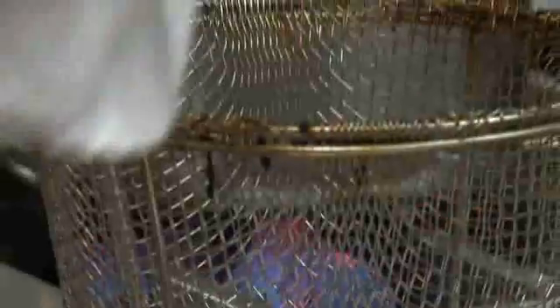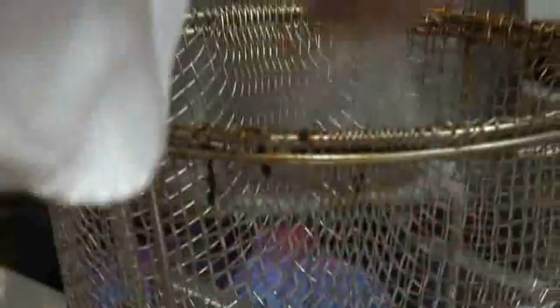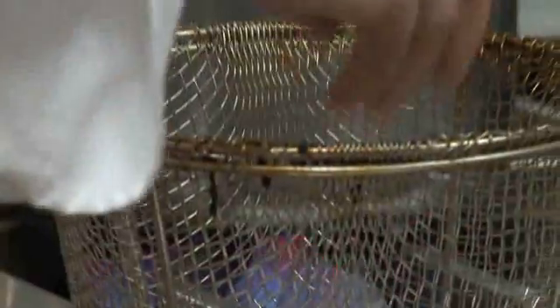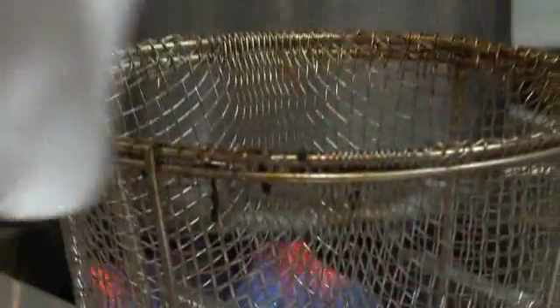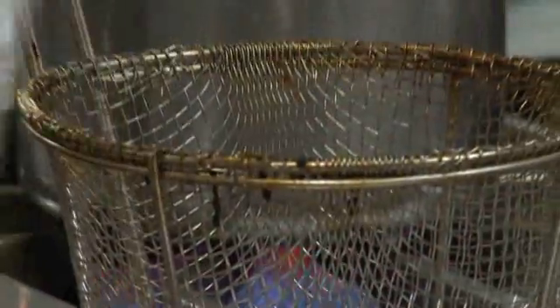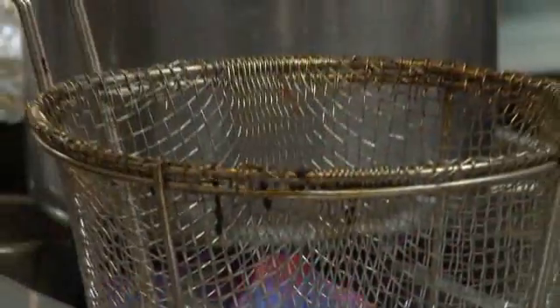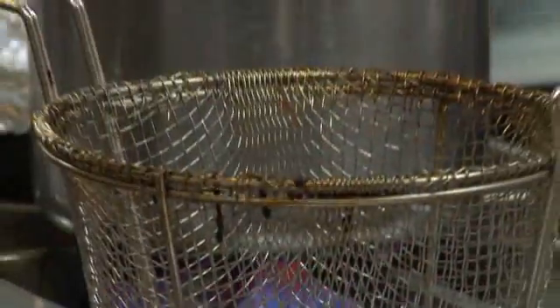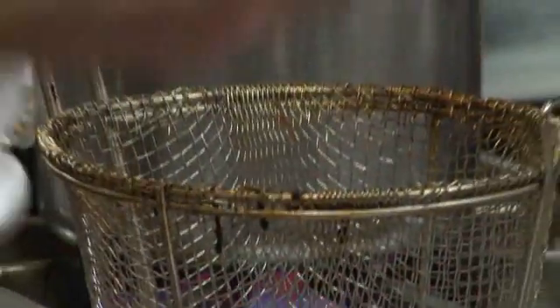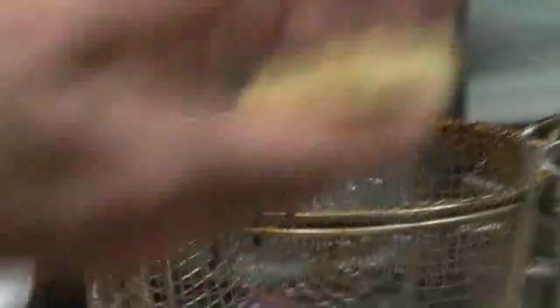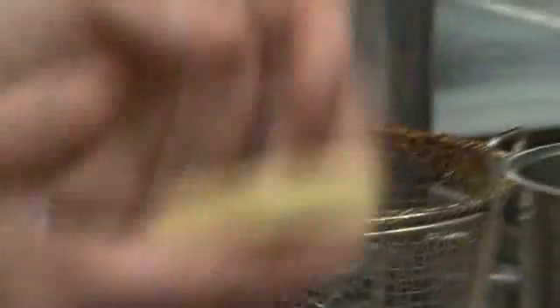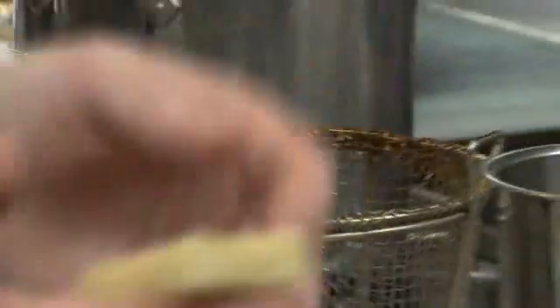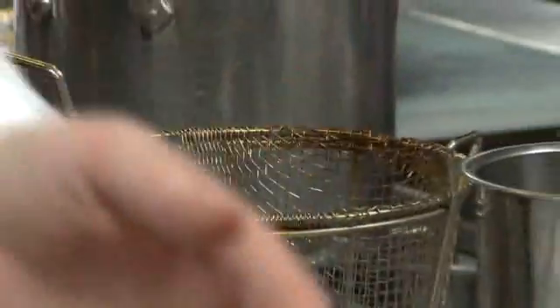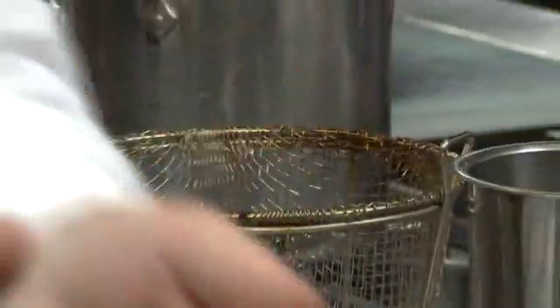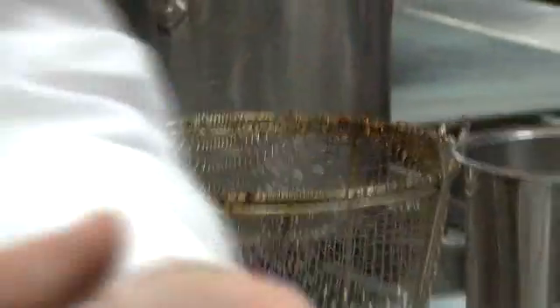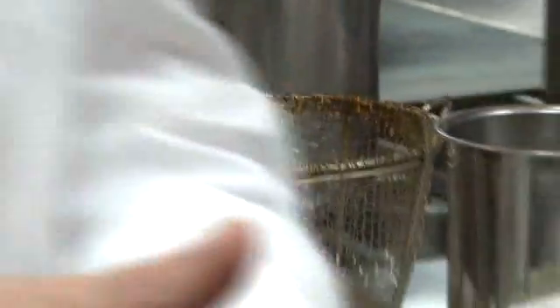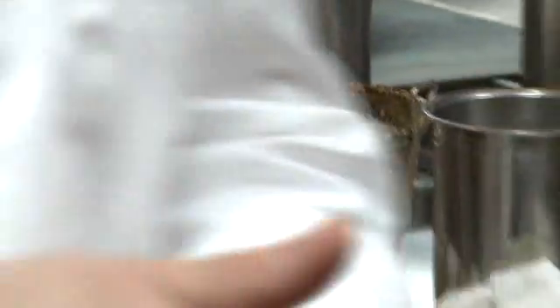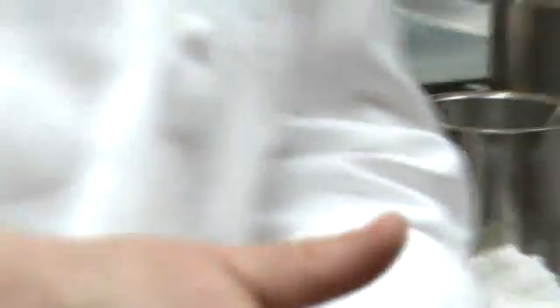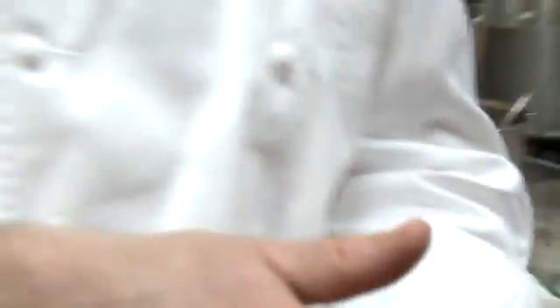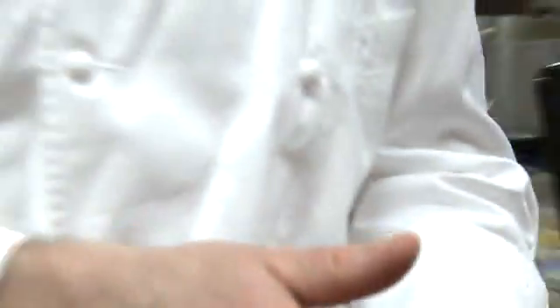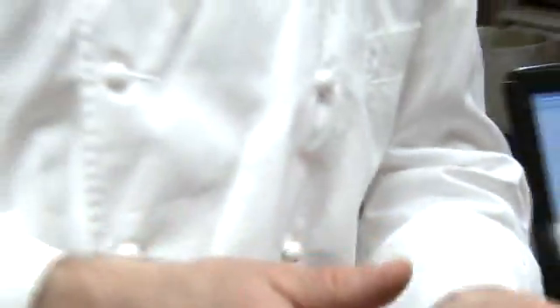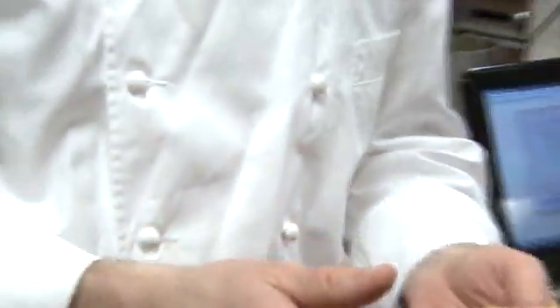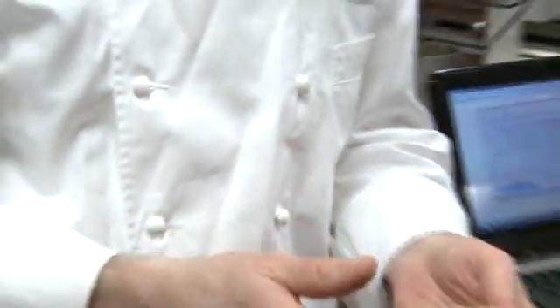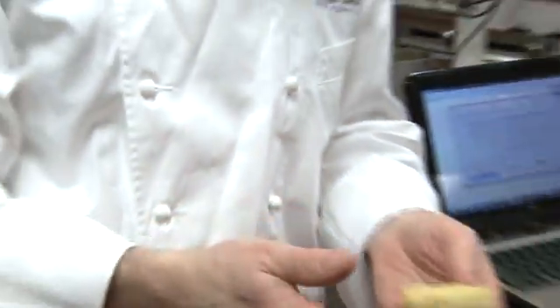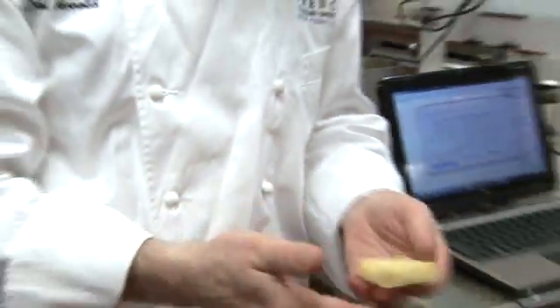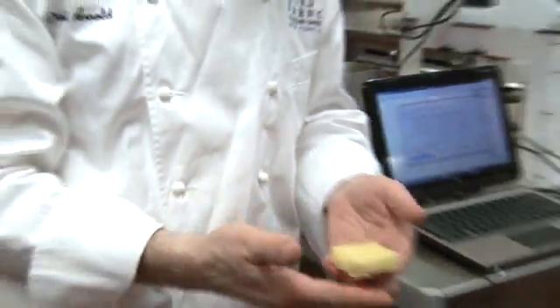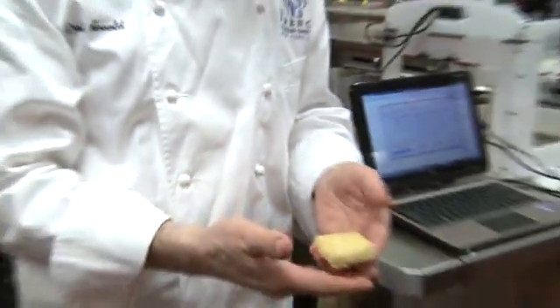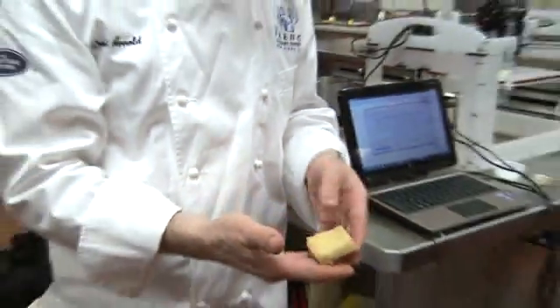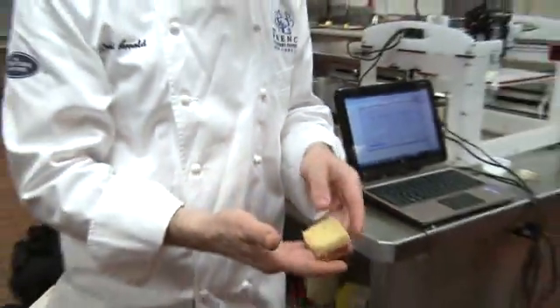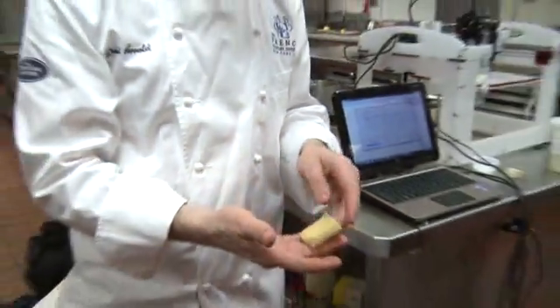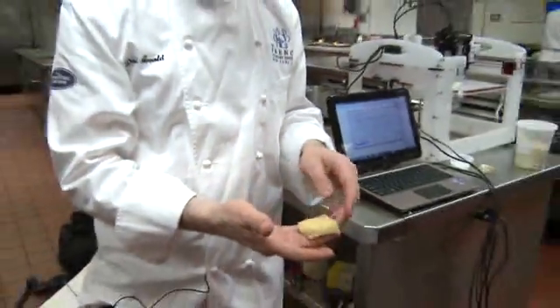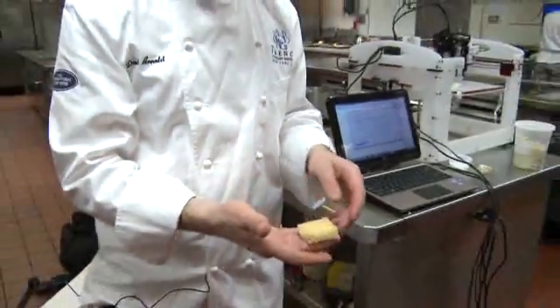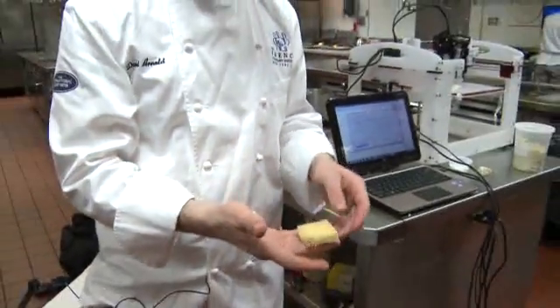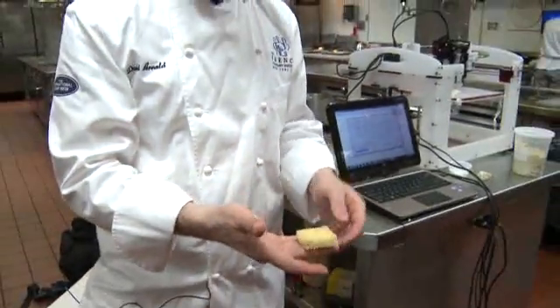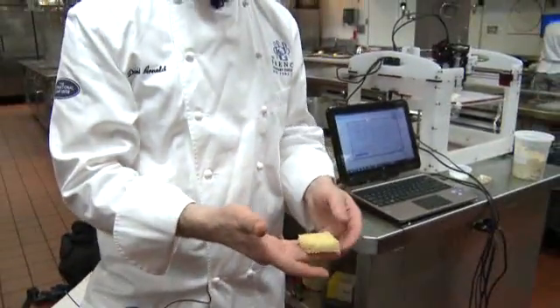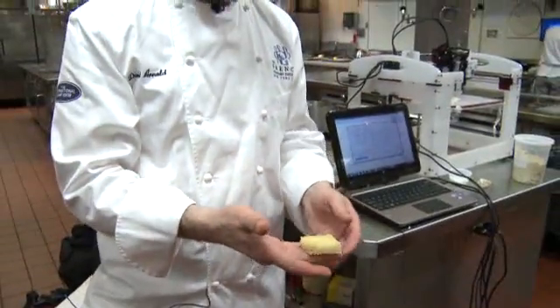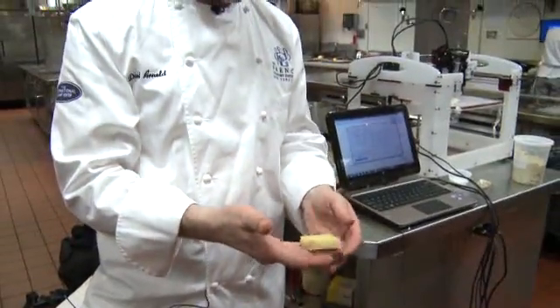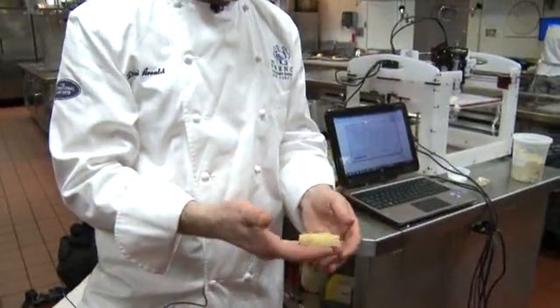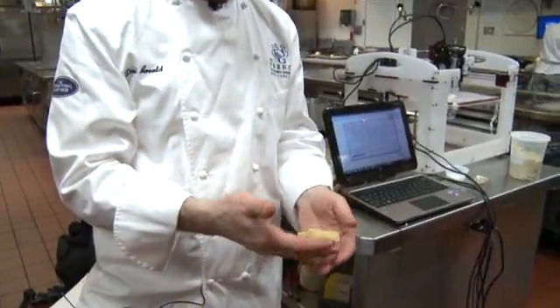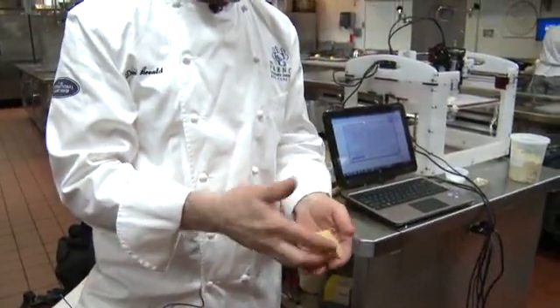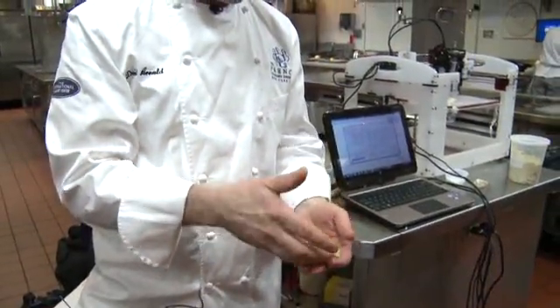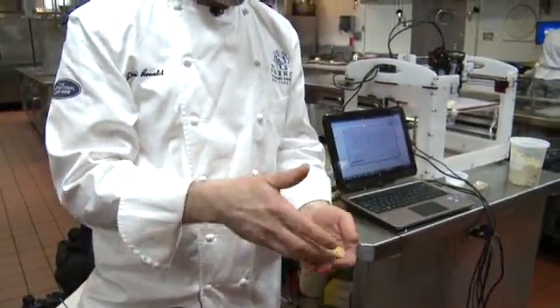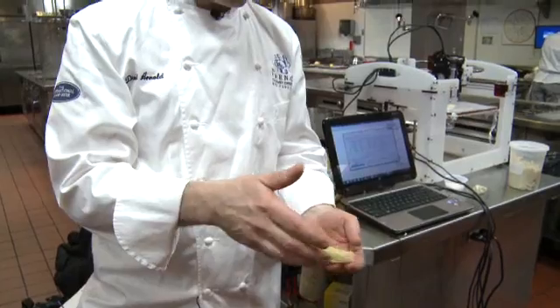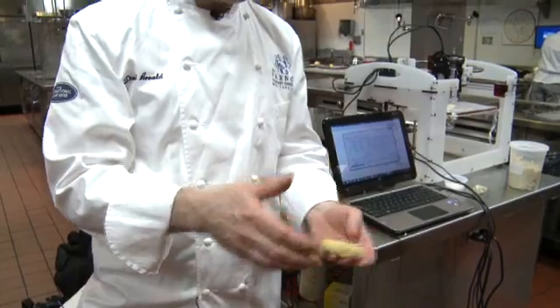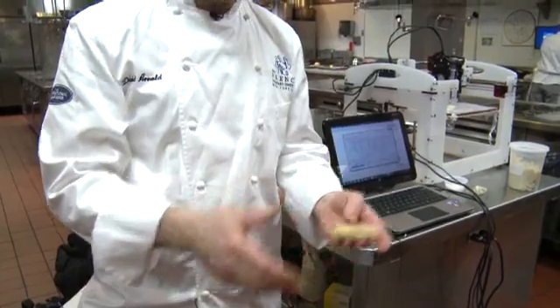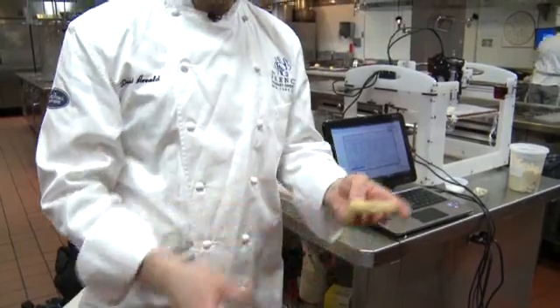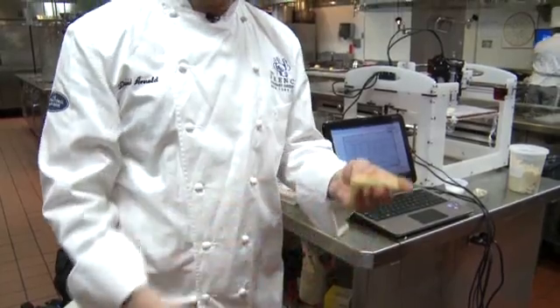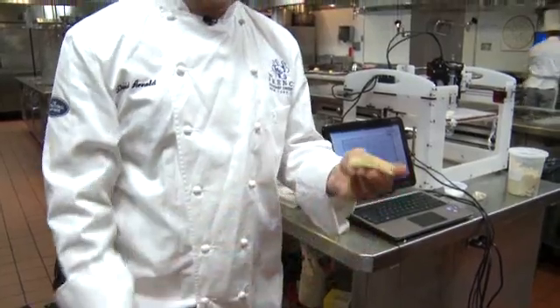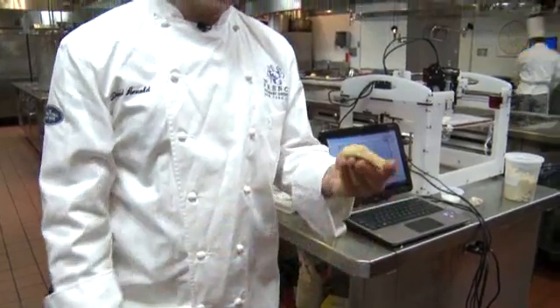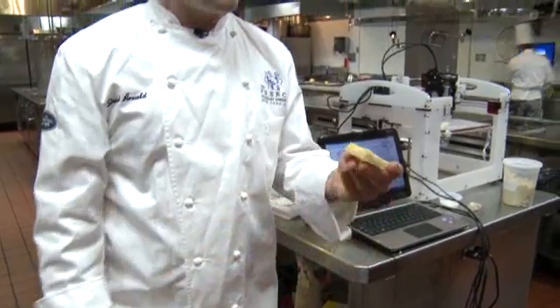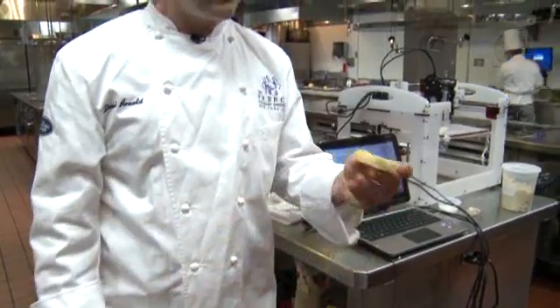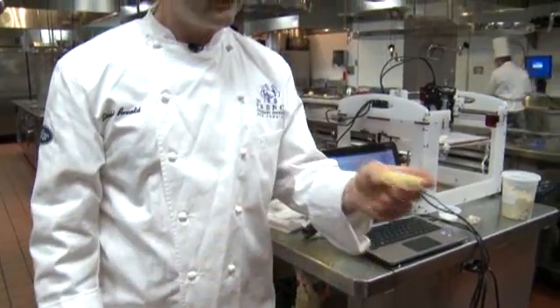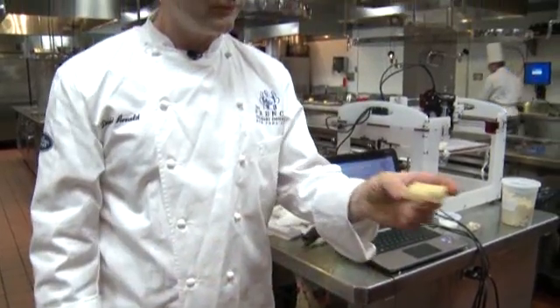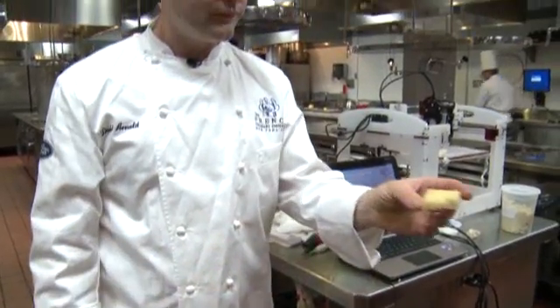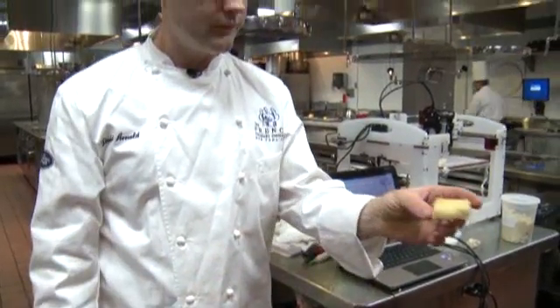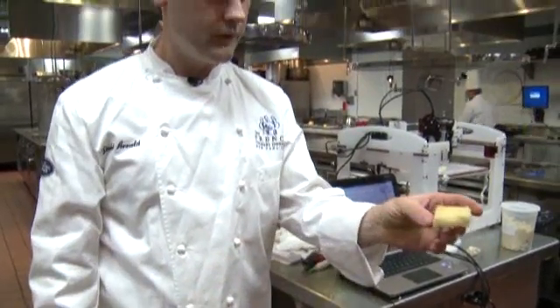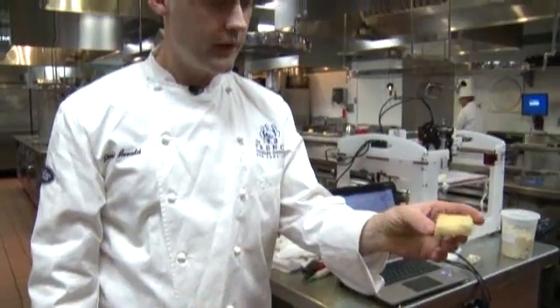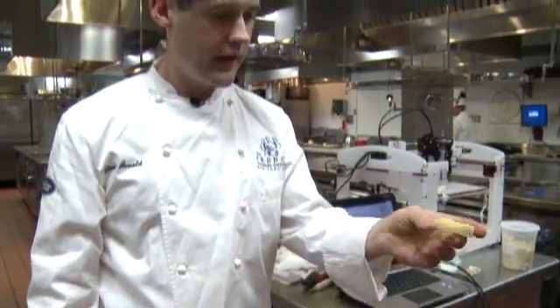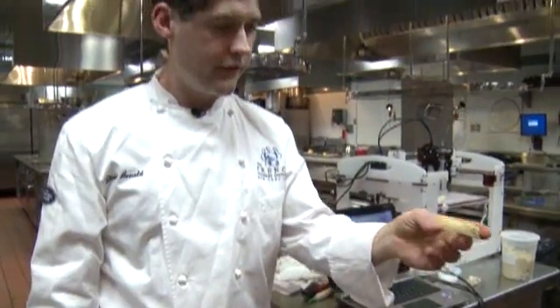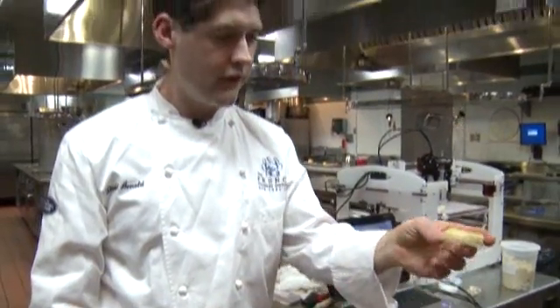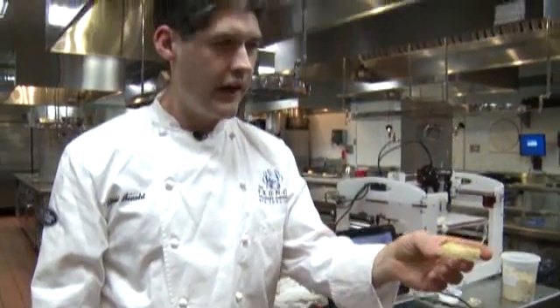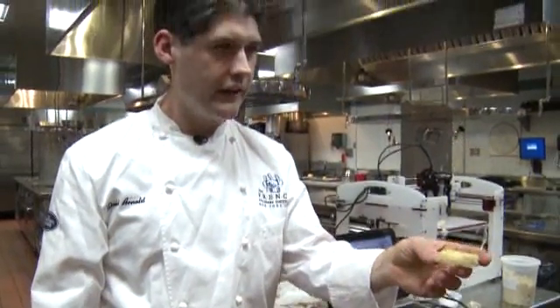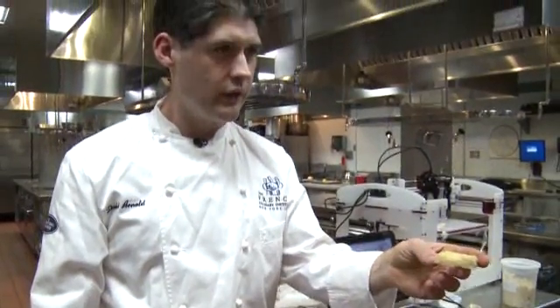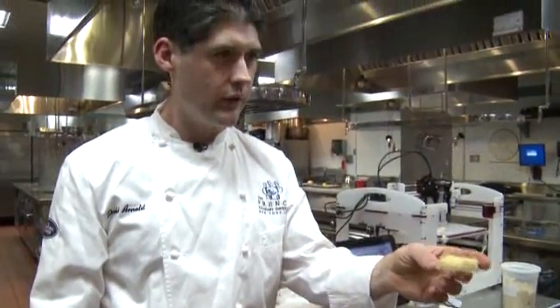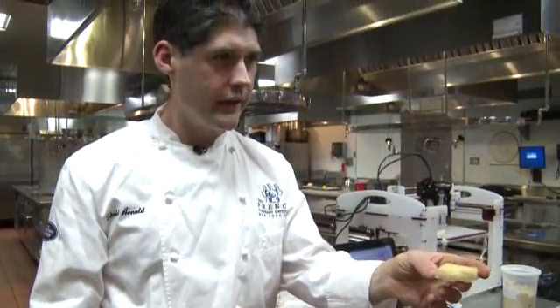It's a little more sturdy now that it's been steamed. I'm going to fry it, don't worry.